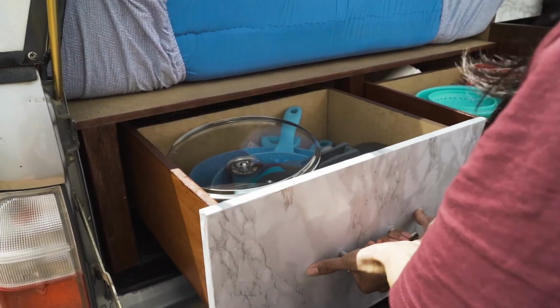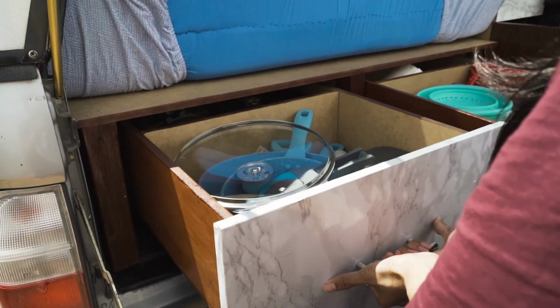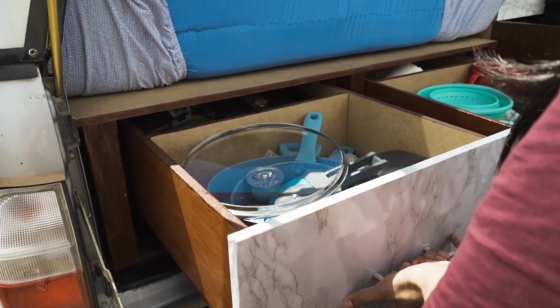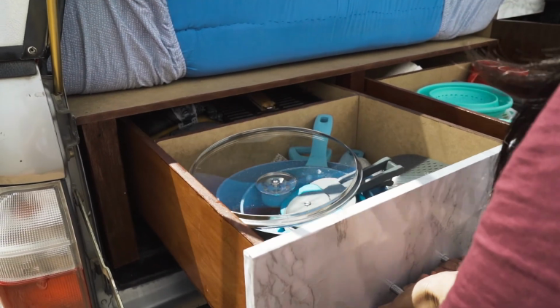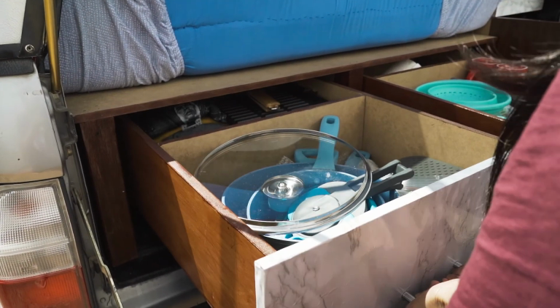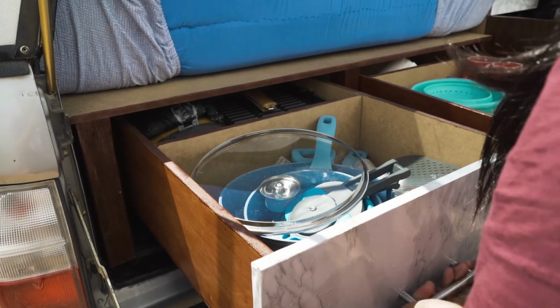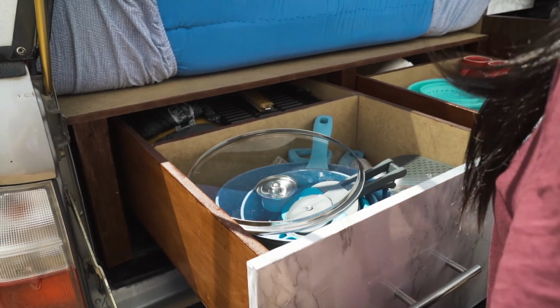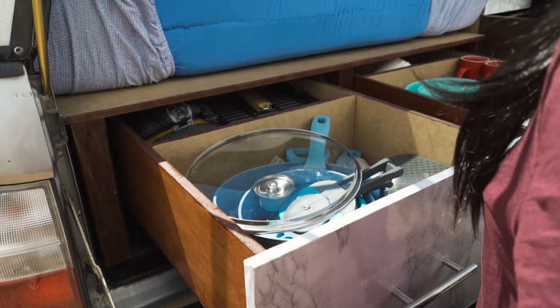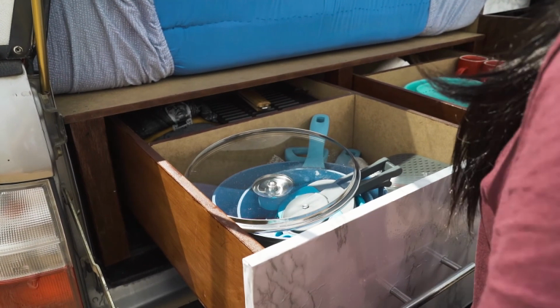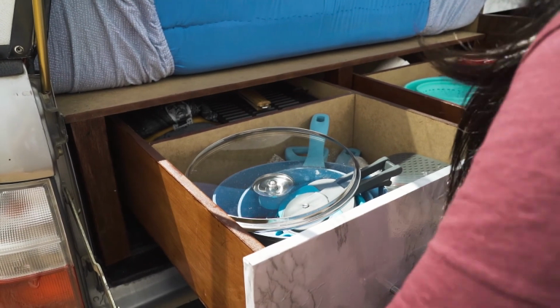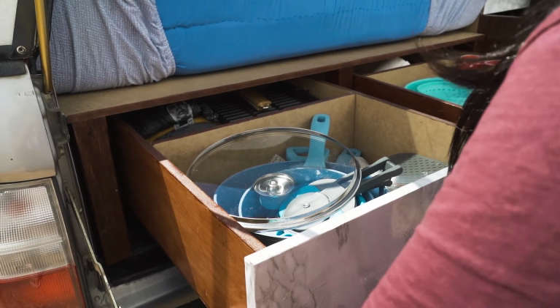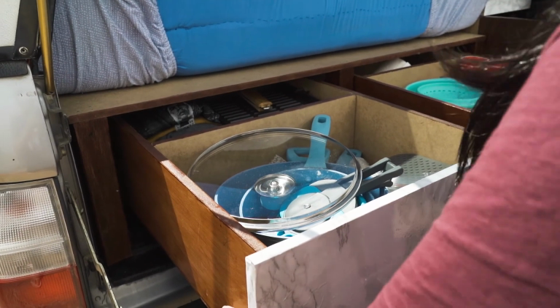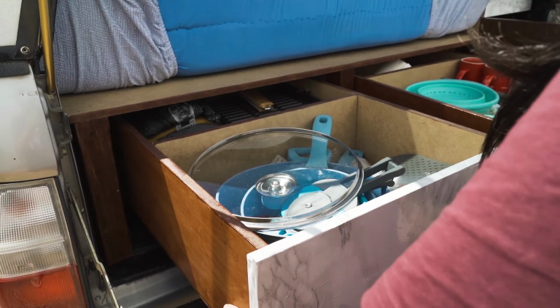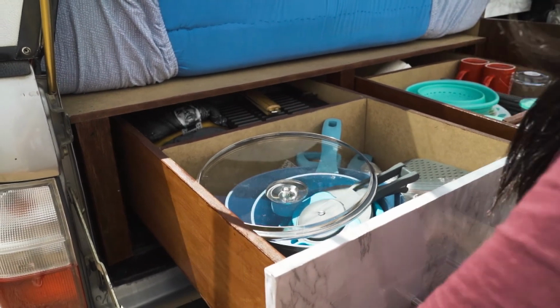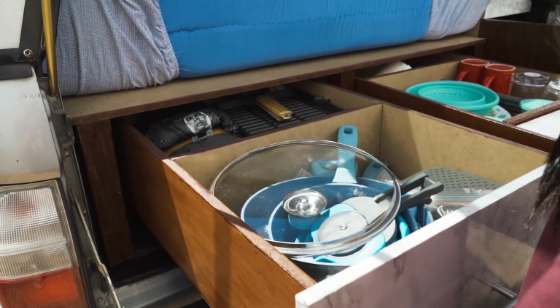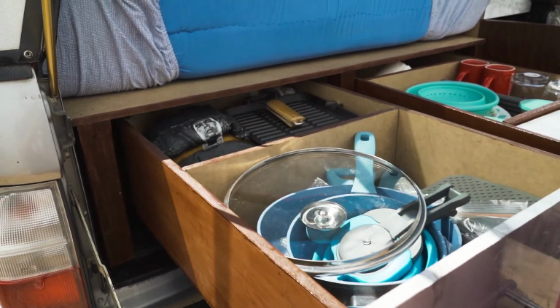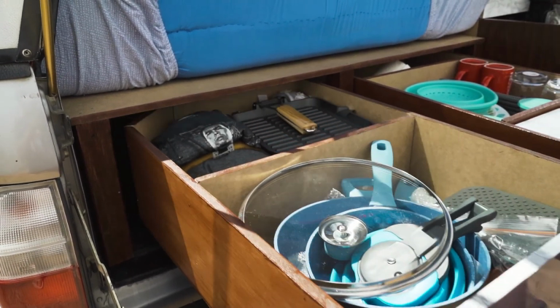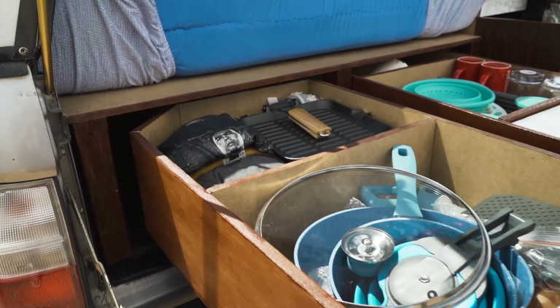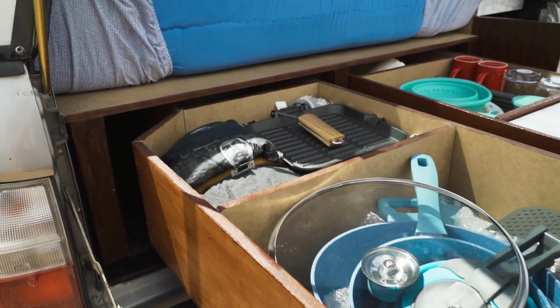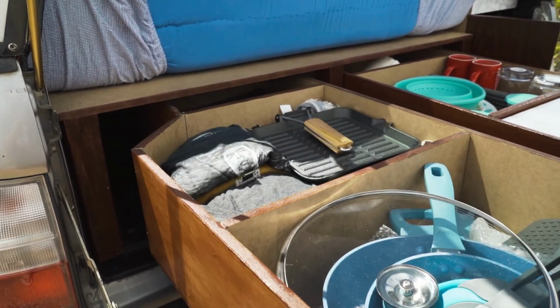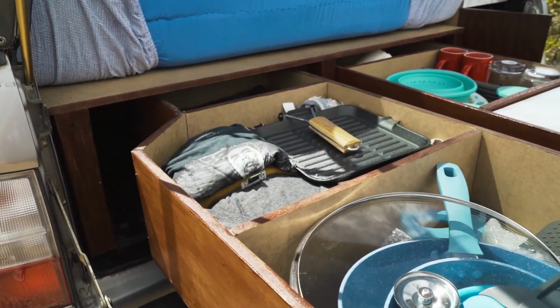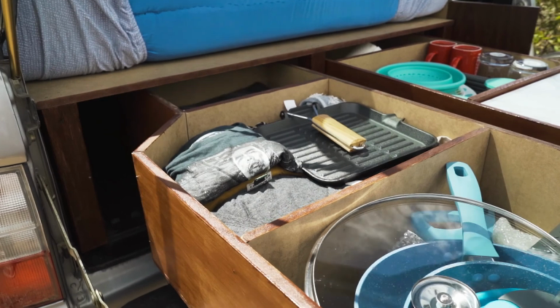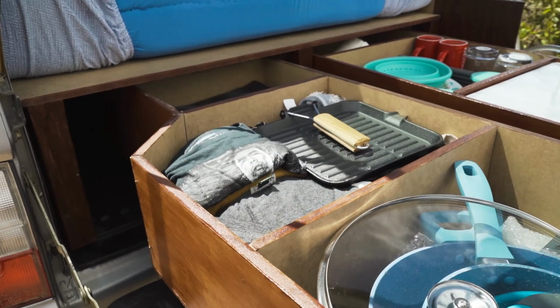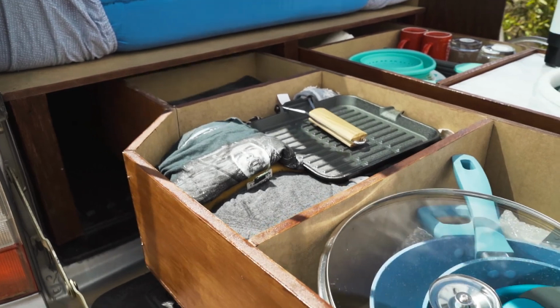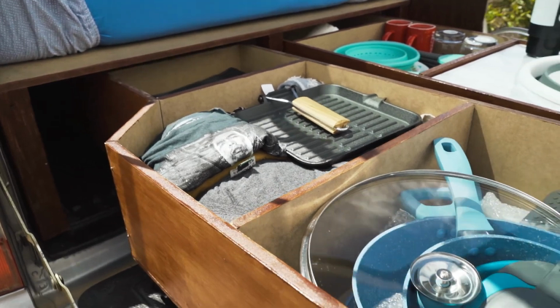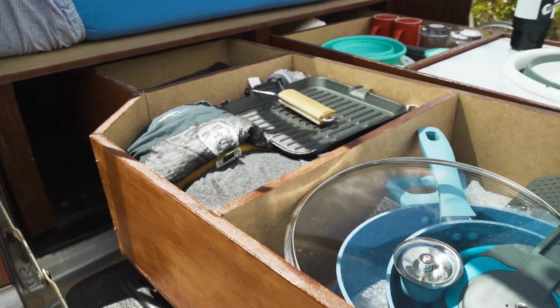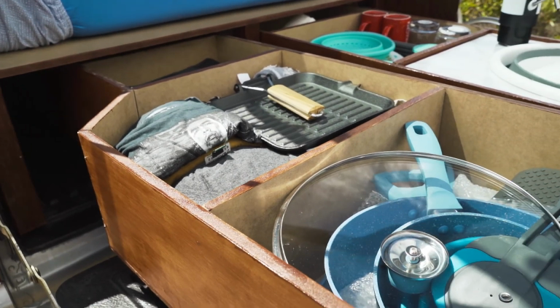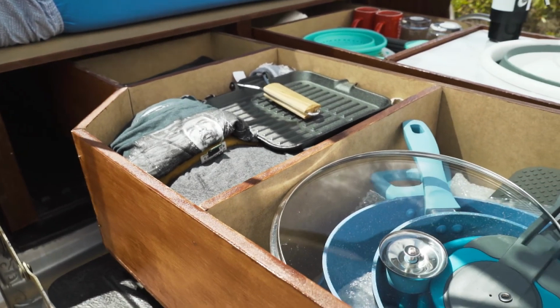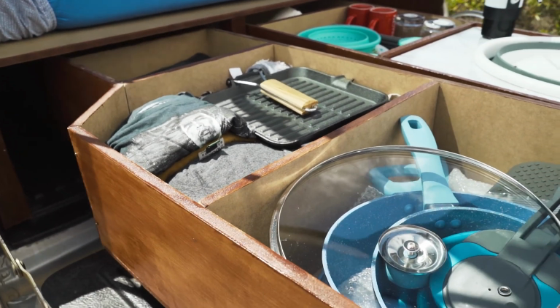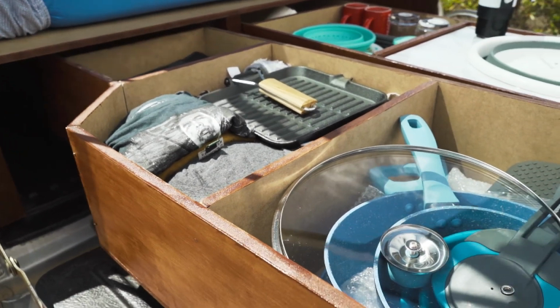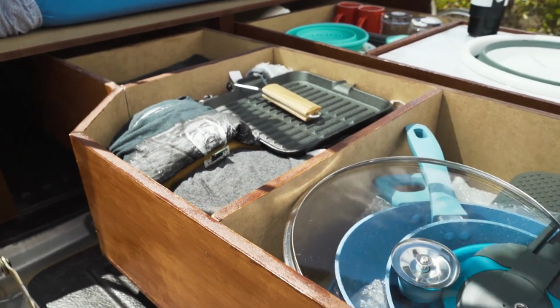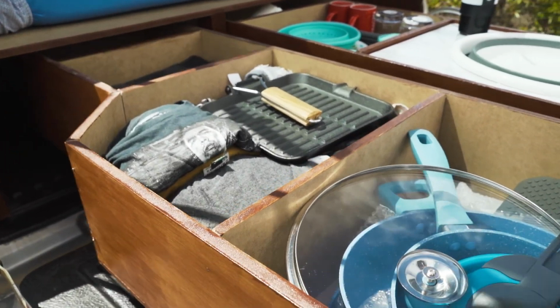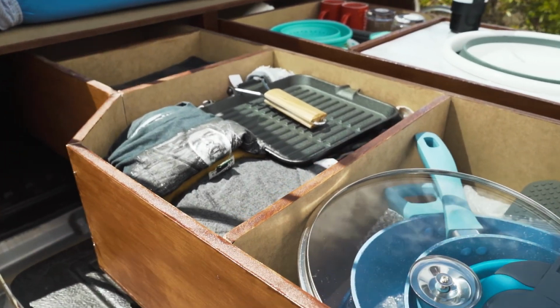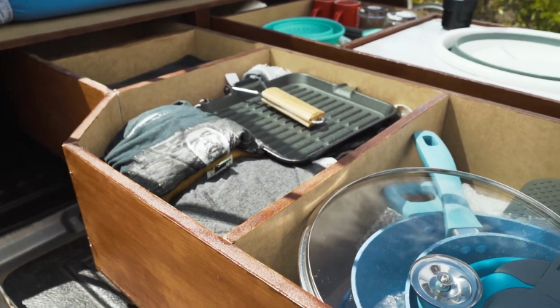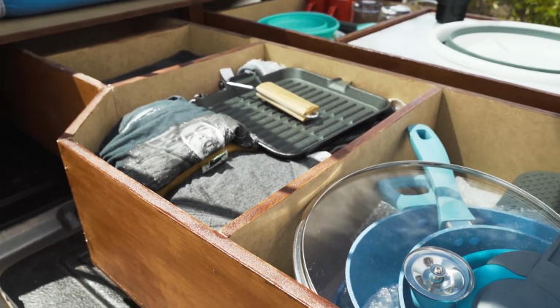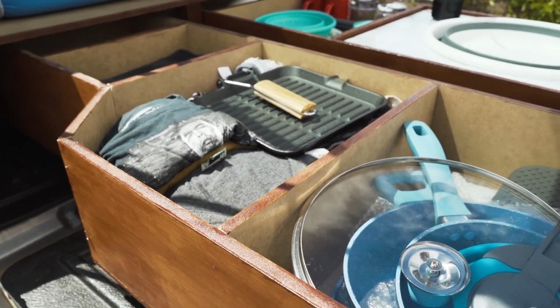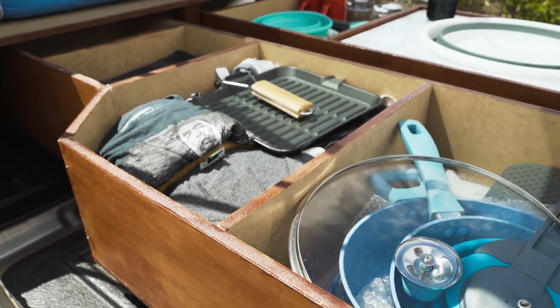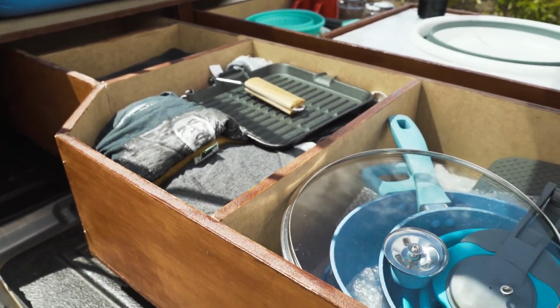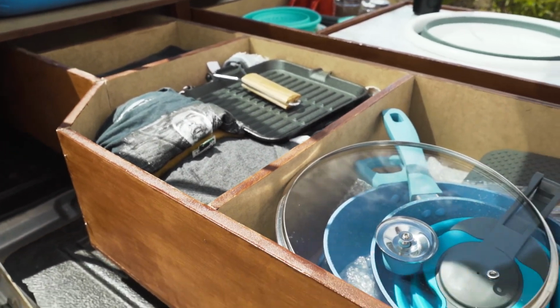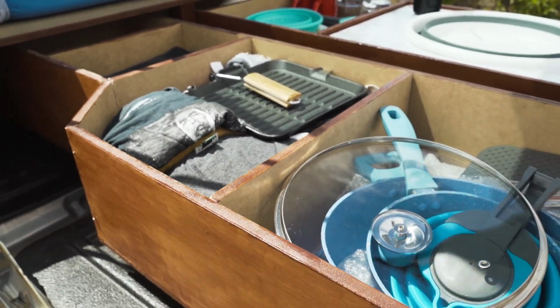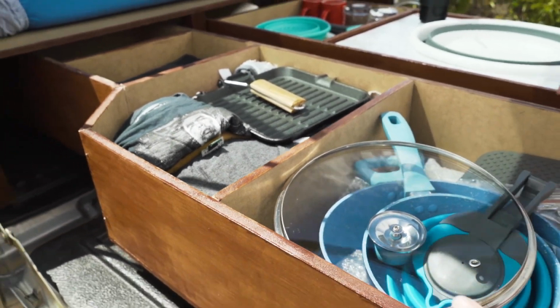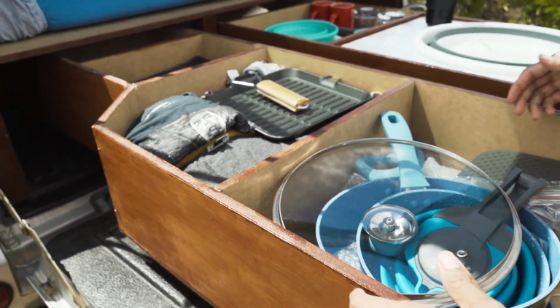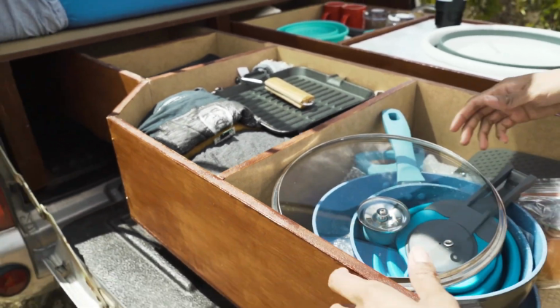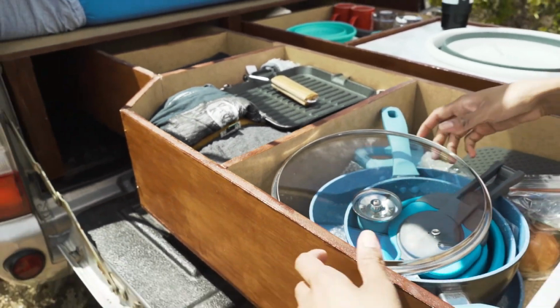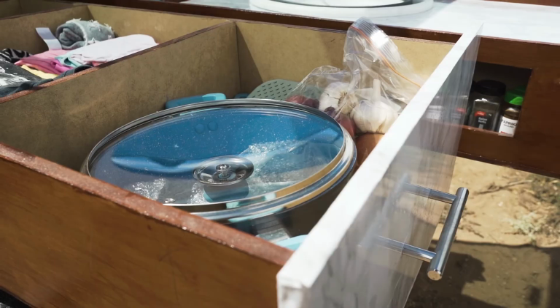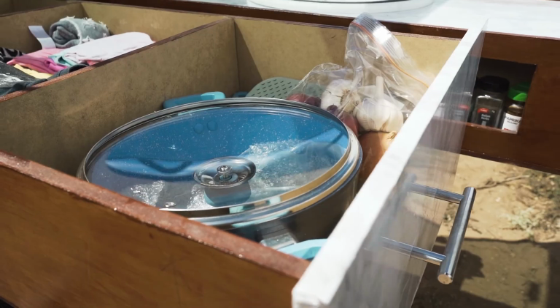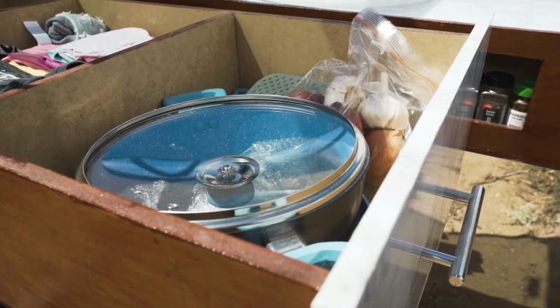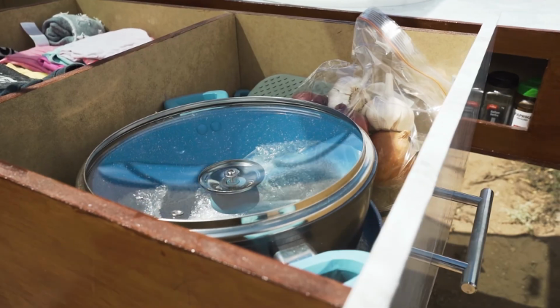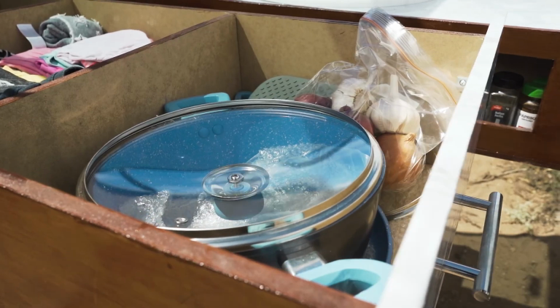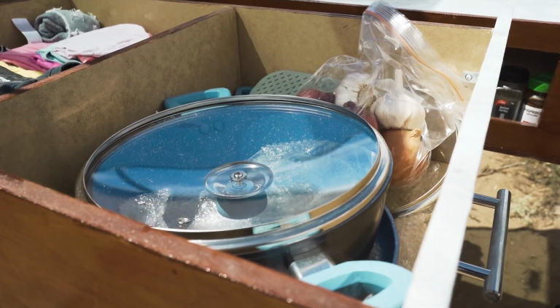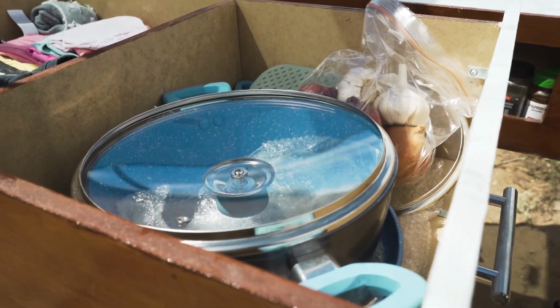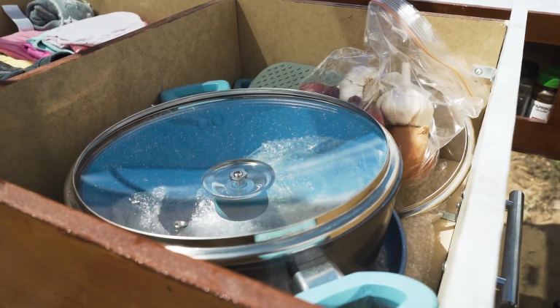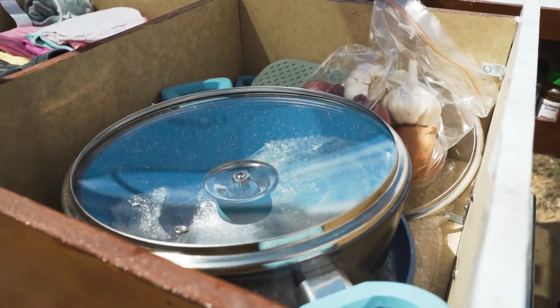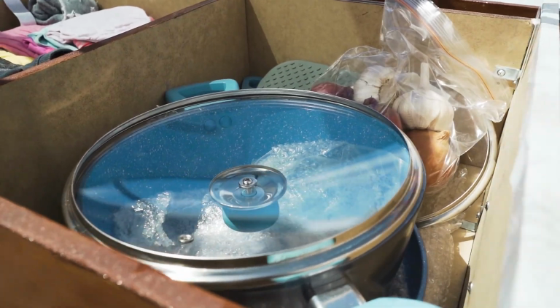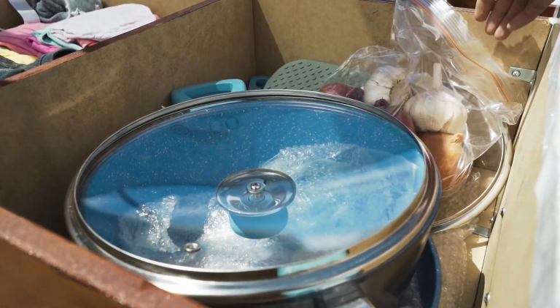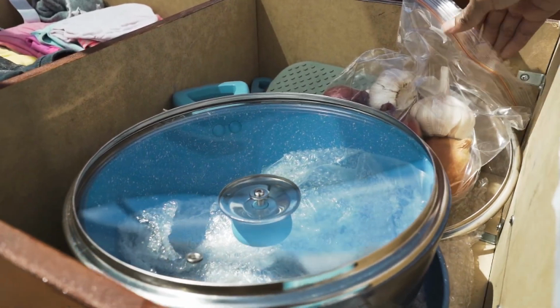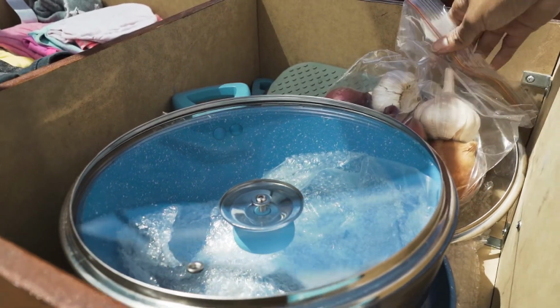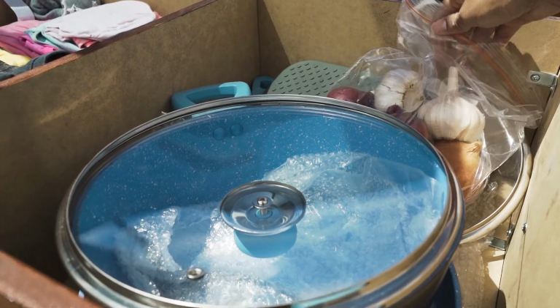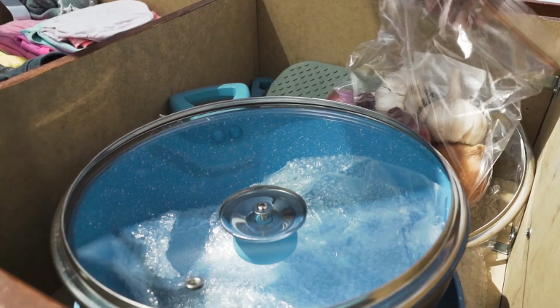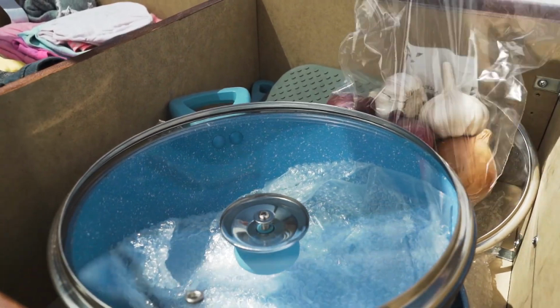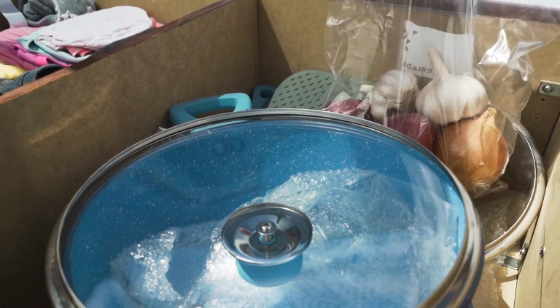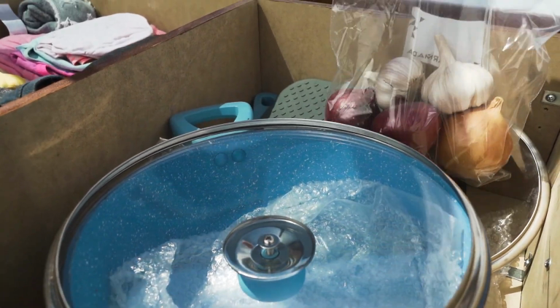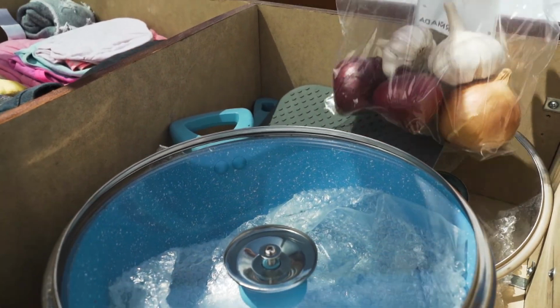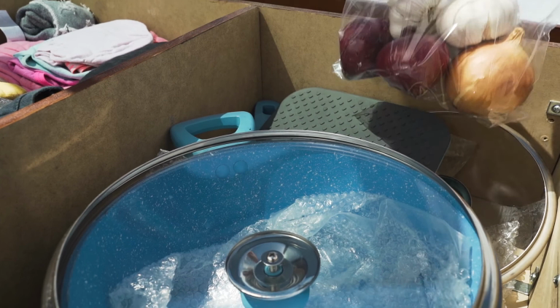In the drawer on the left side is where we keep our cooking pots, chopping board, and where we keep our extra clothes as well.